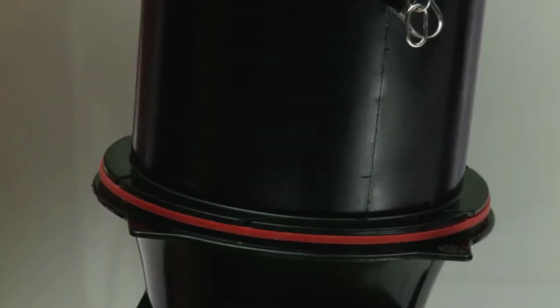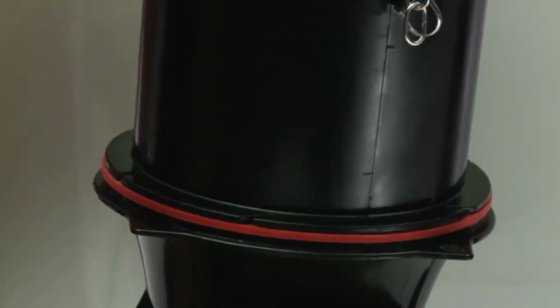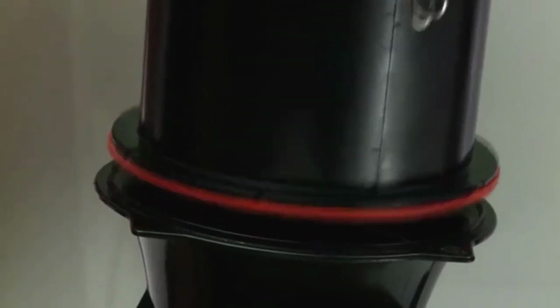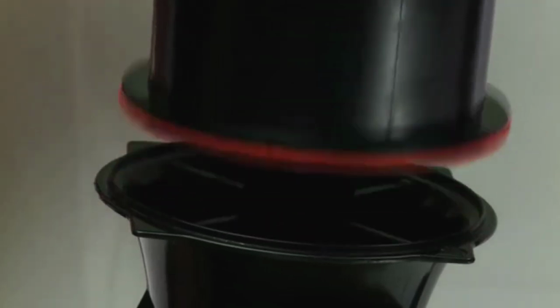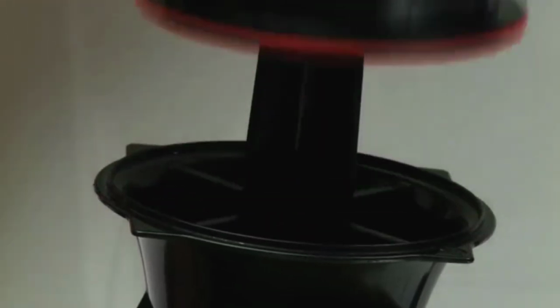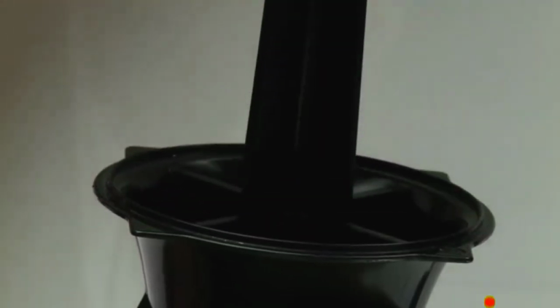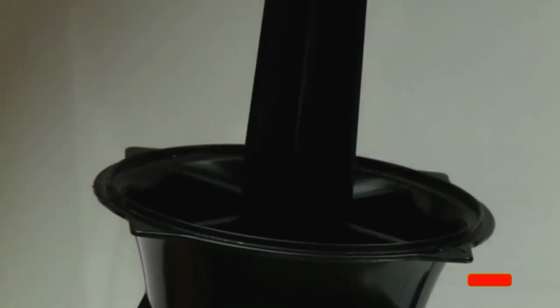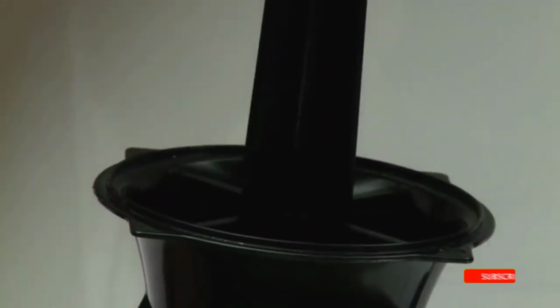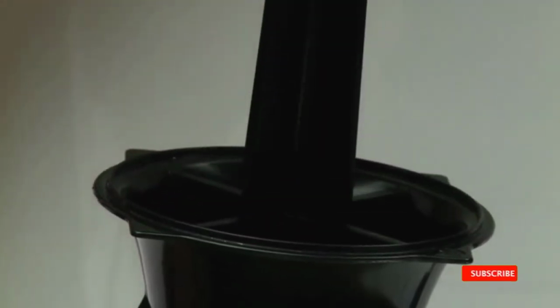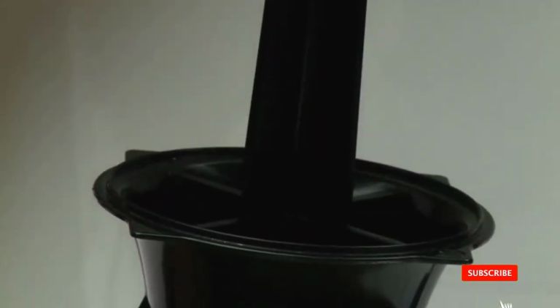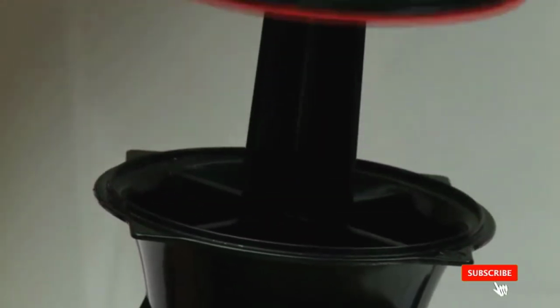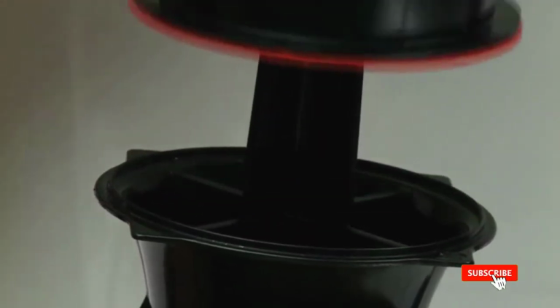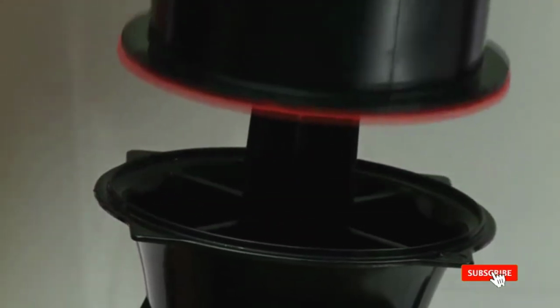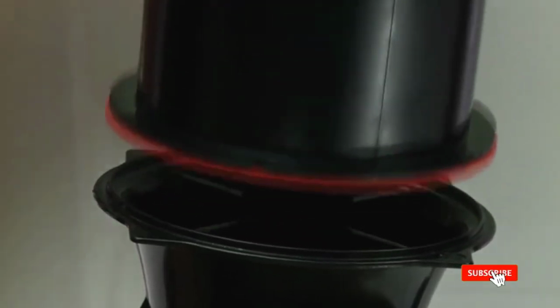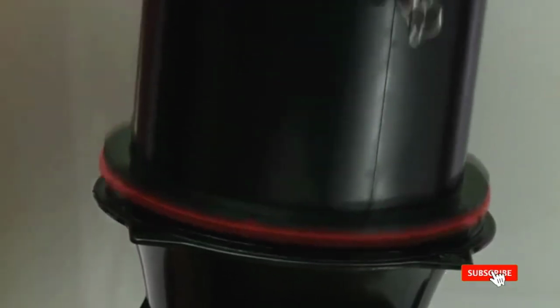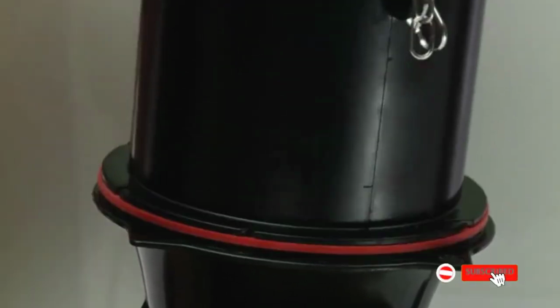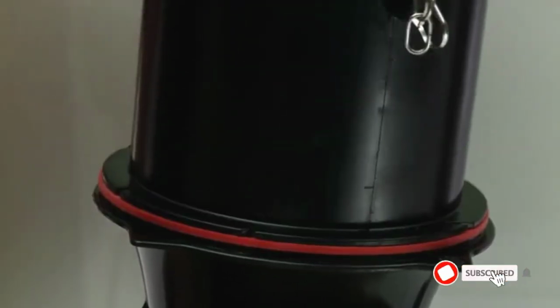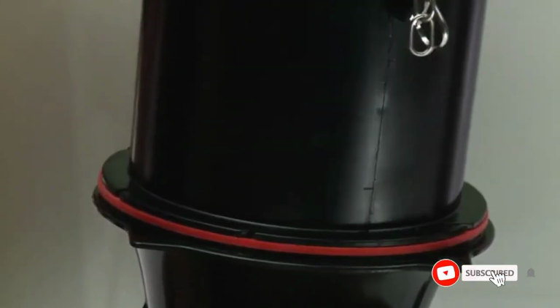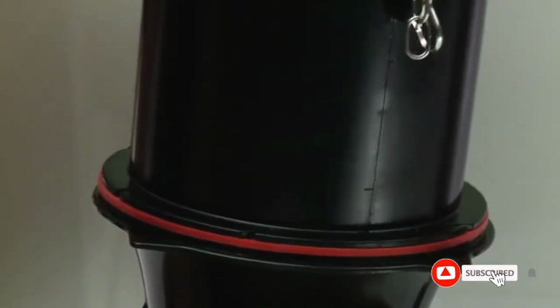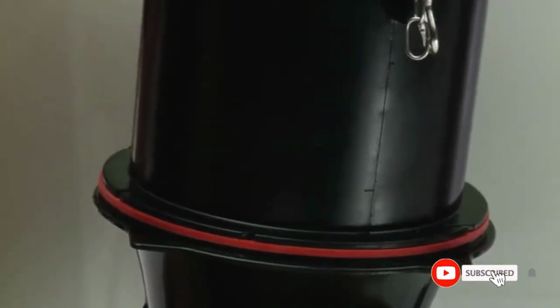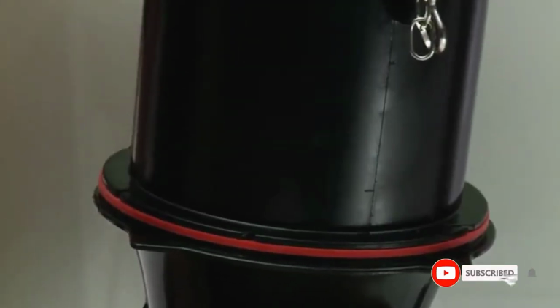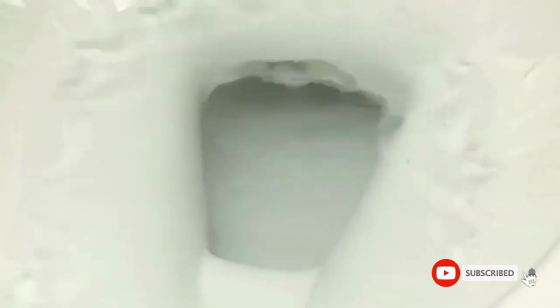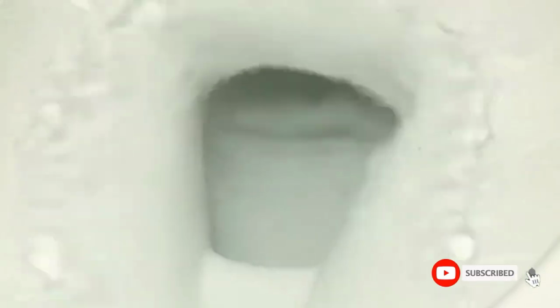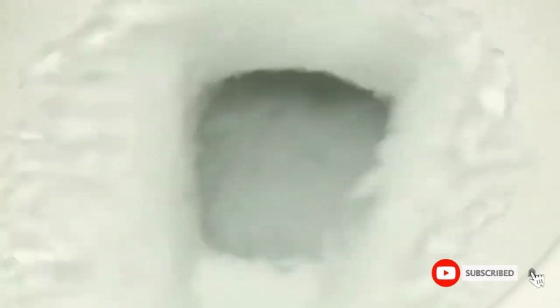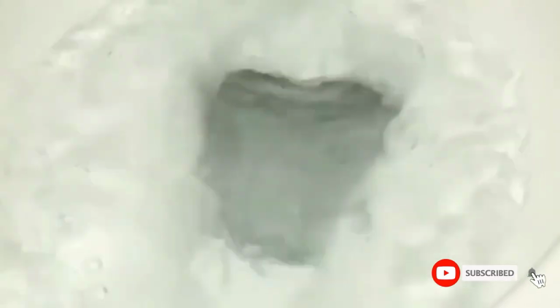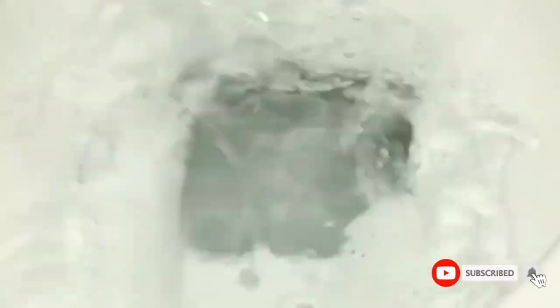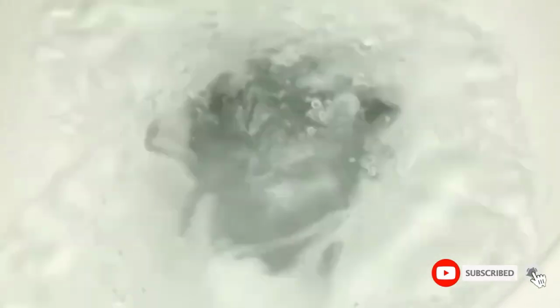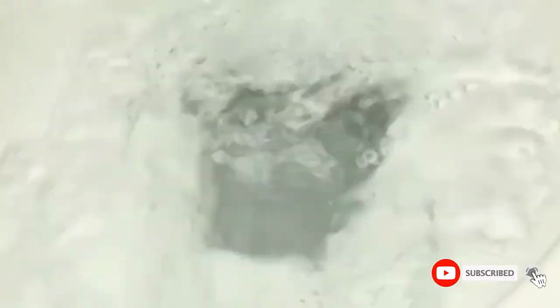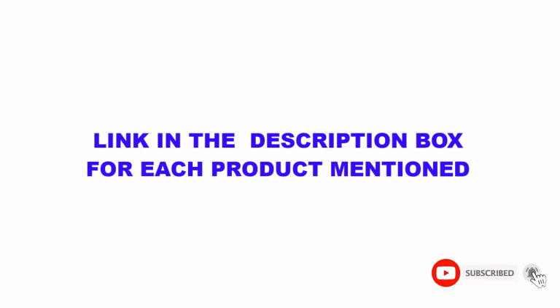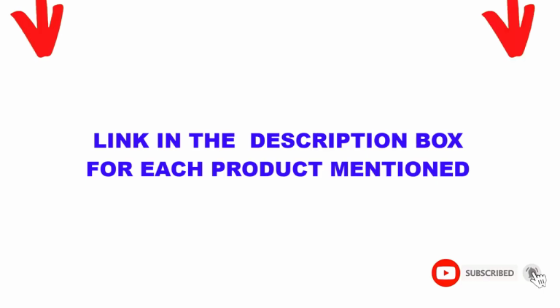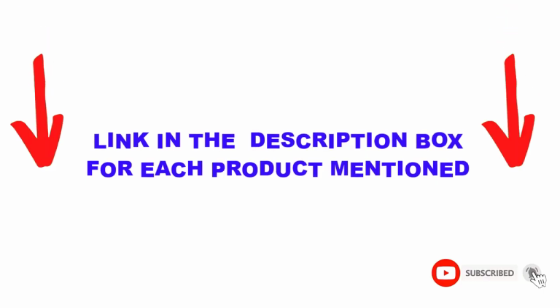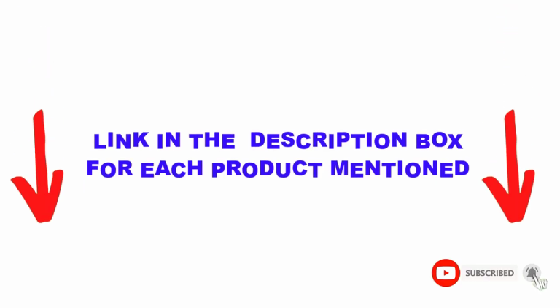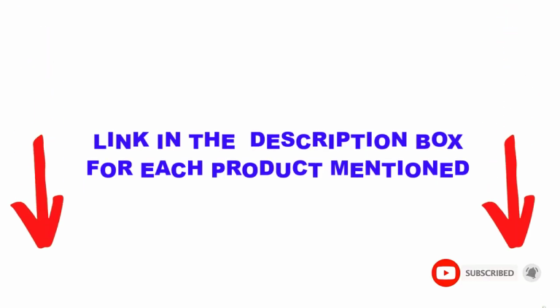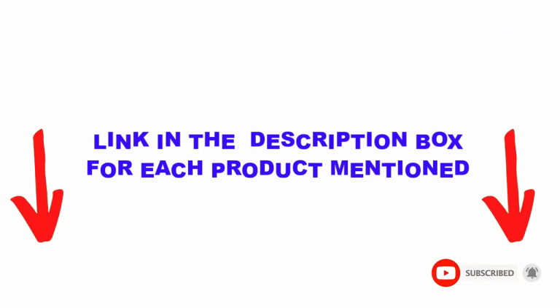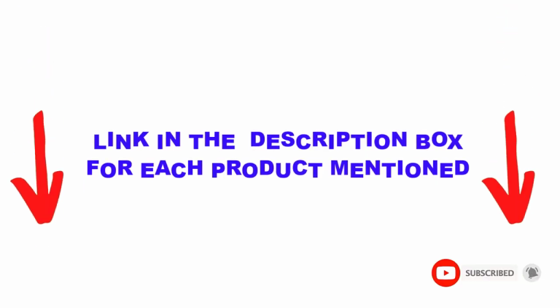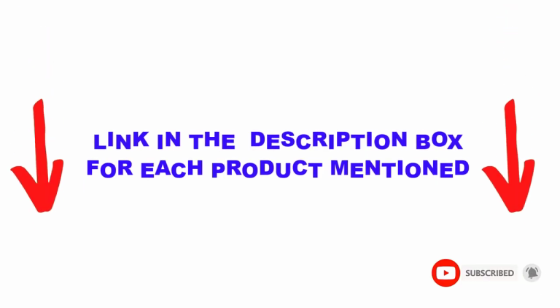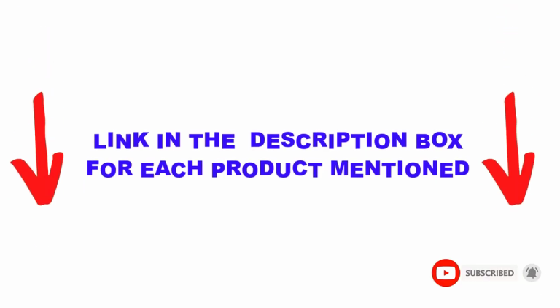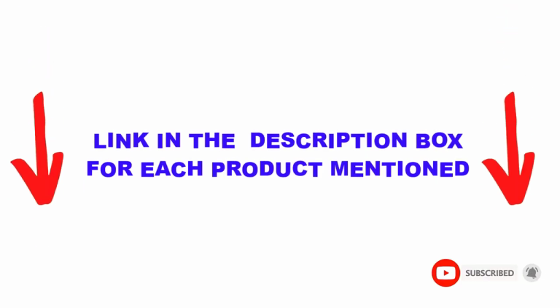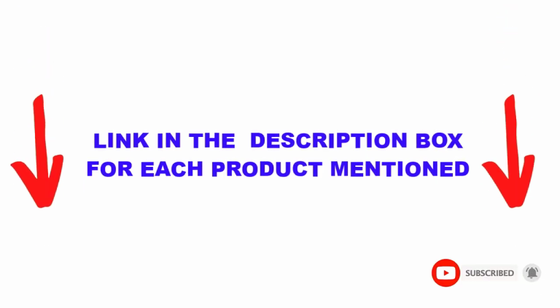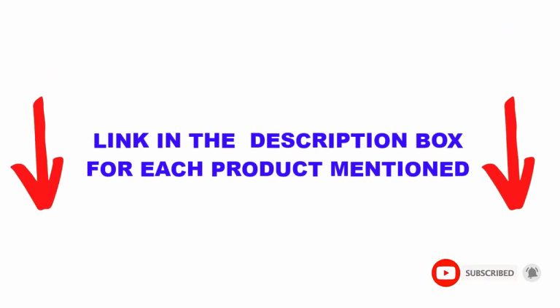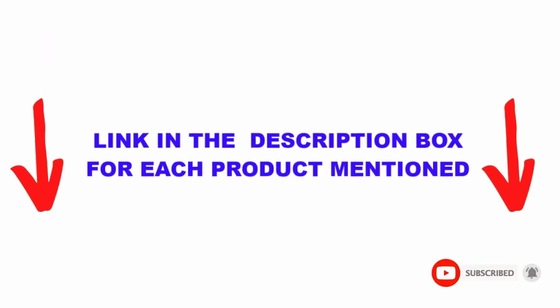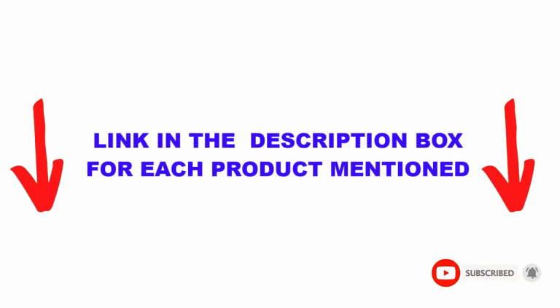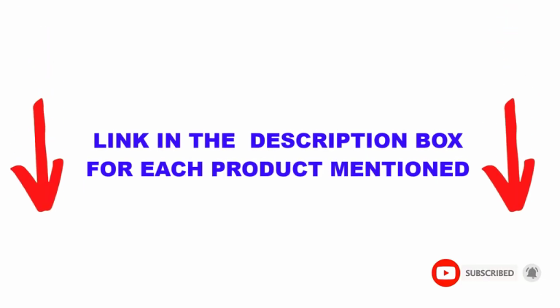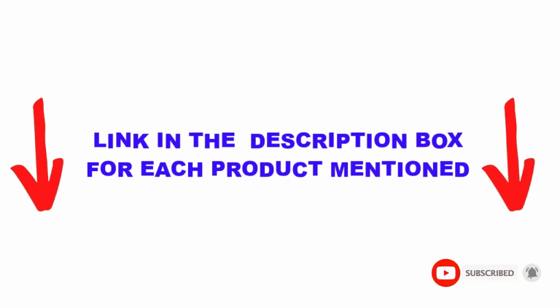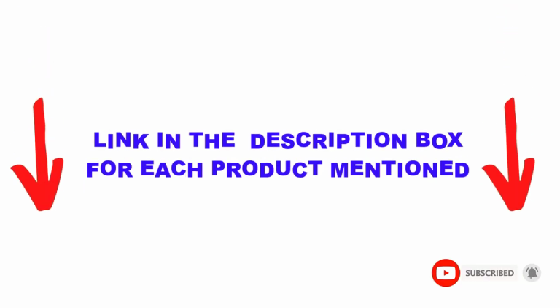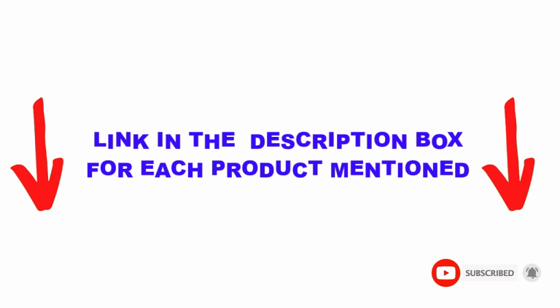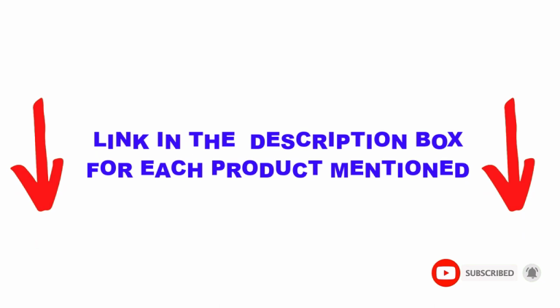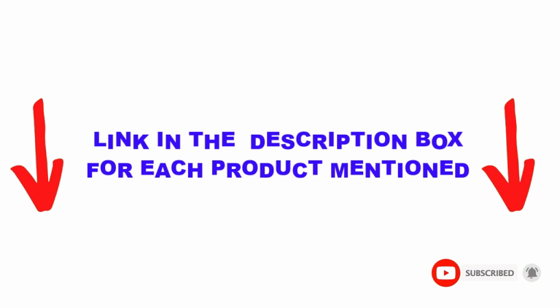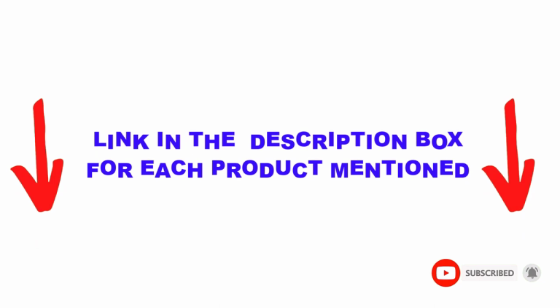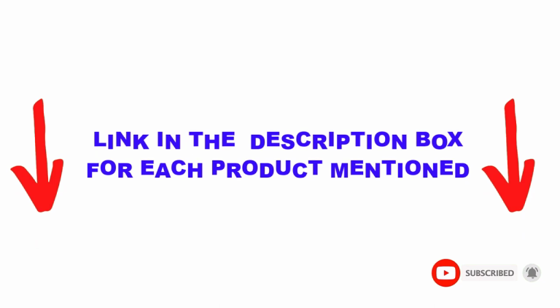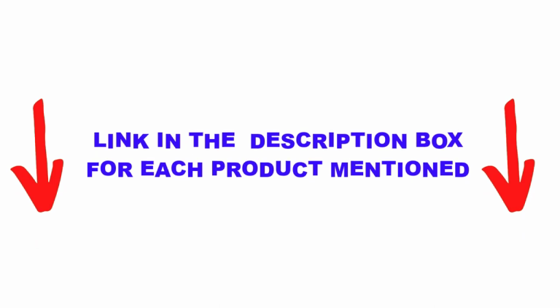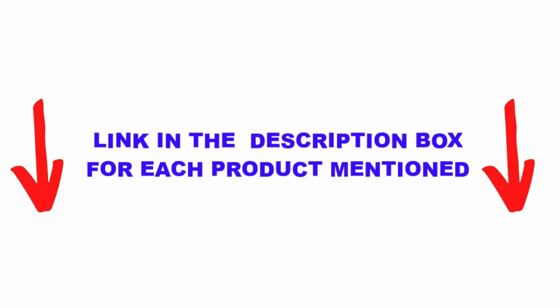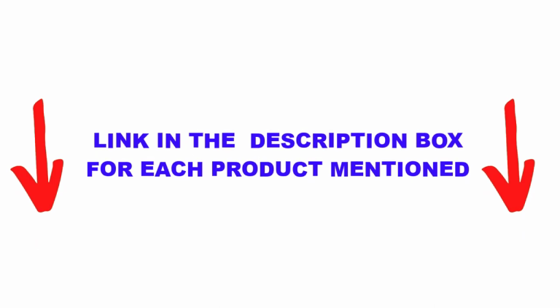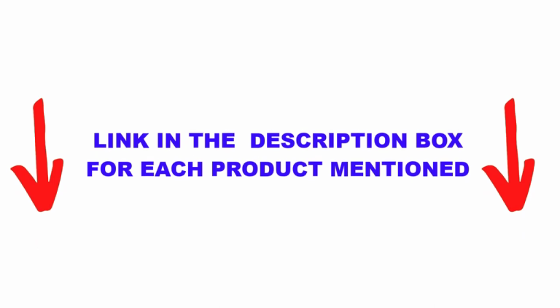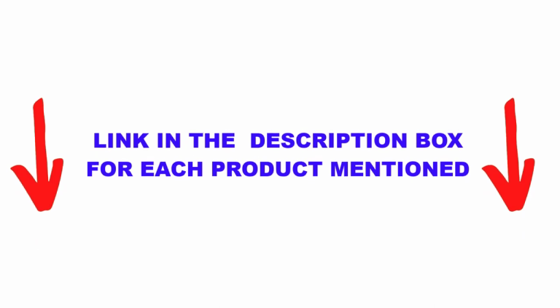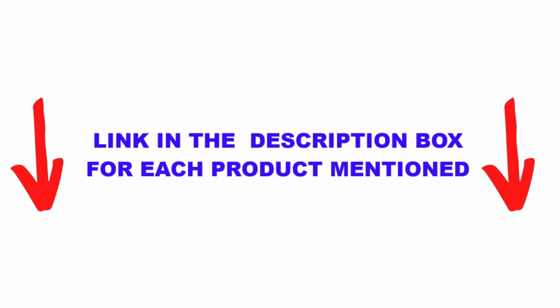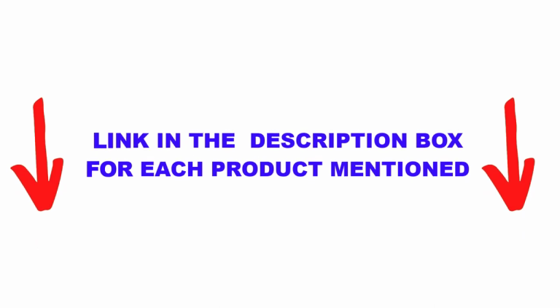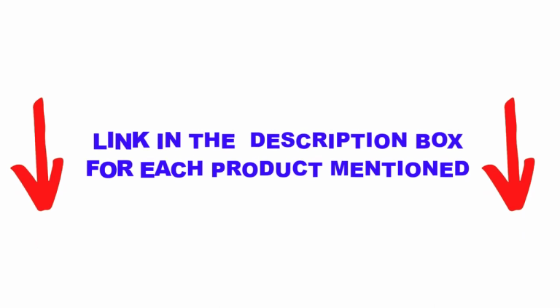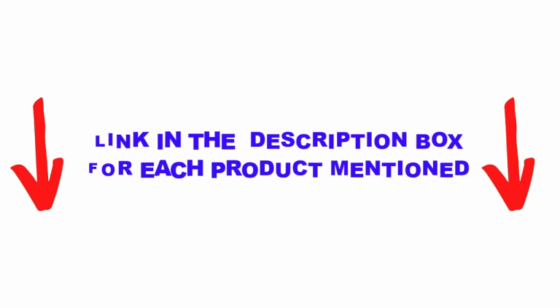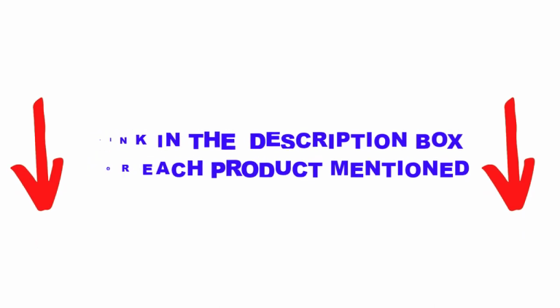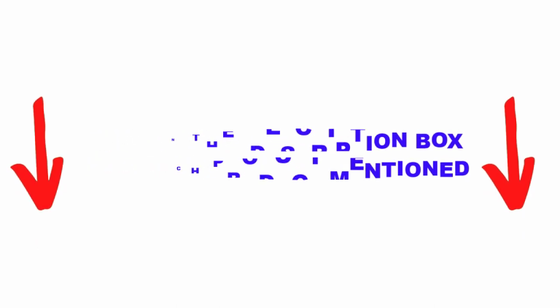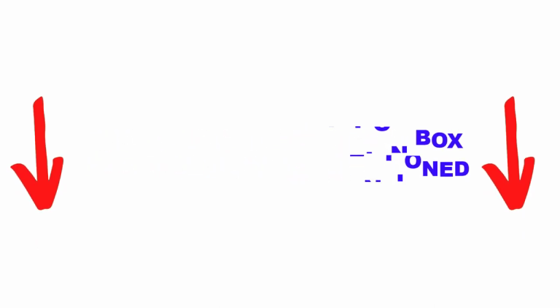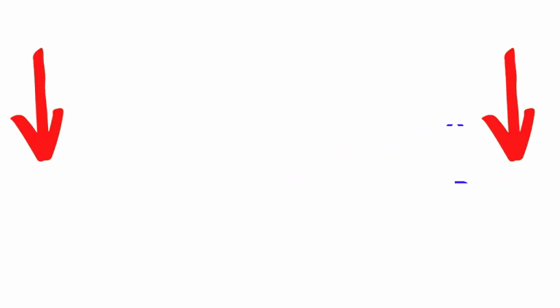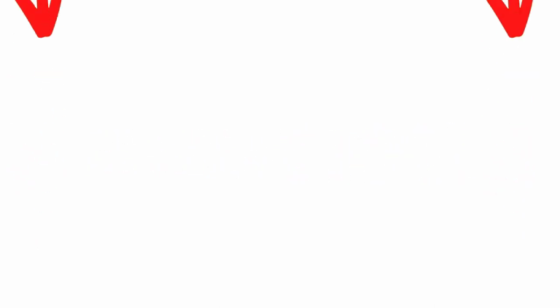You can check out the description below, and also make sure you subscribe for more videos. Okay, let's get started with the video.